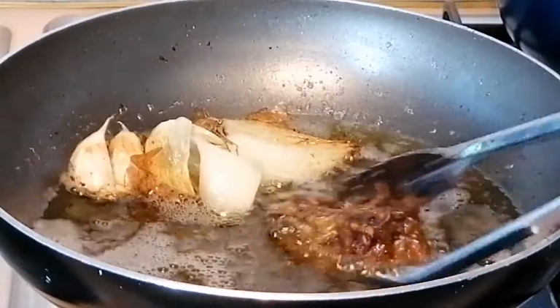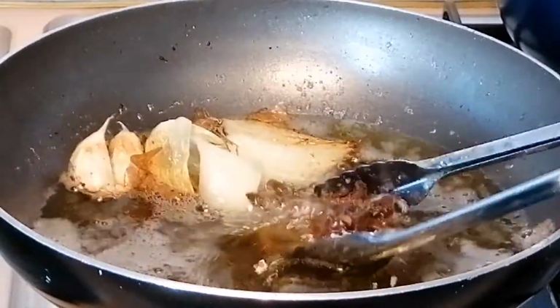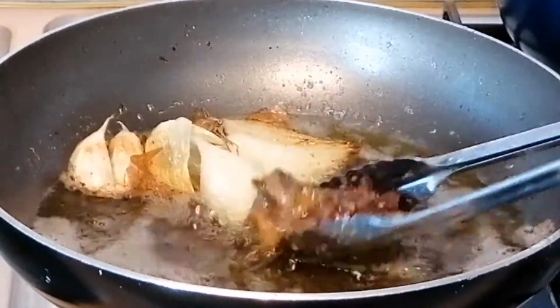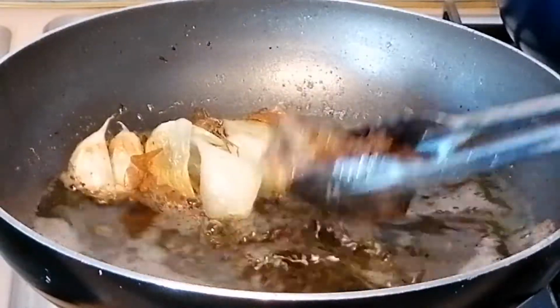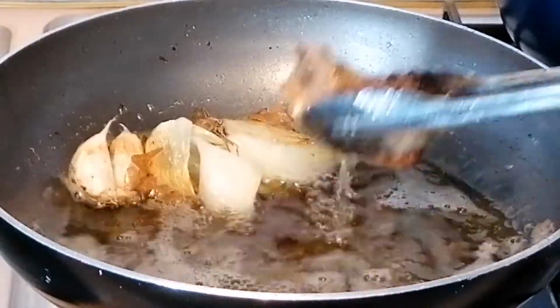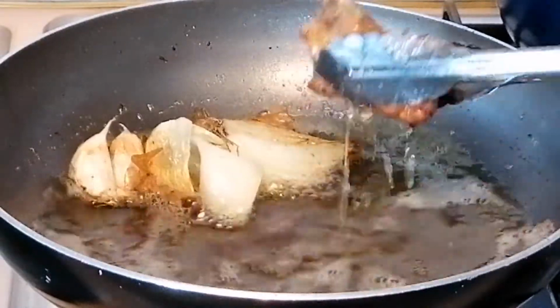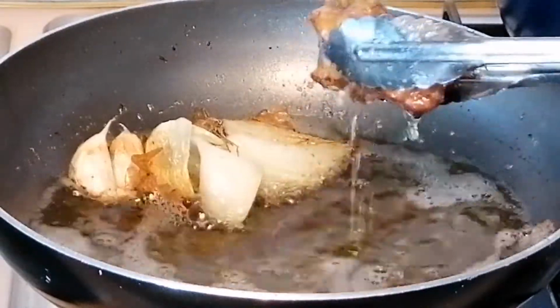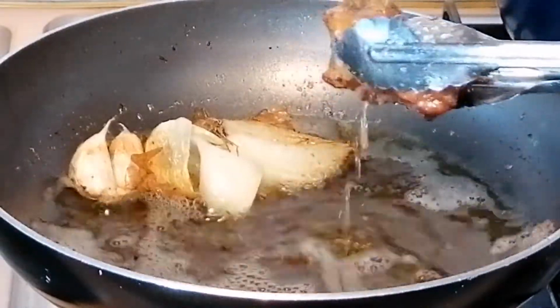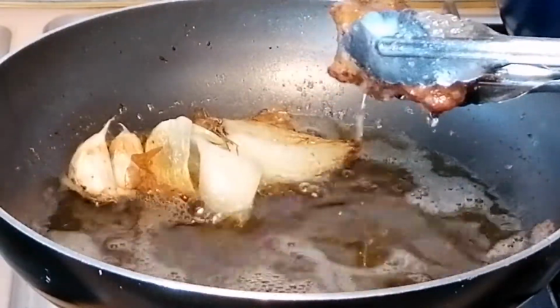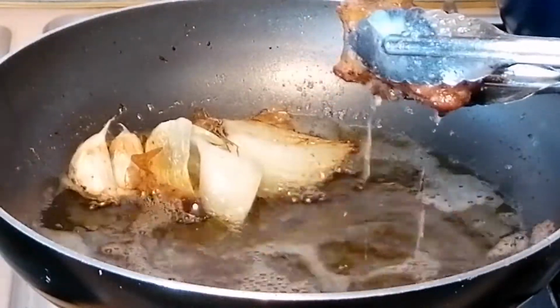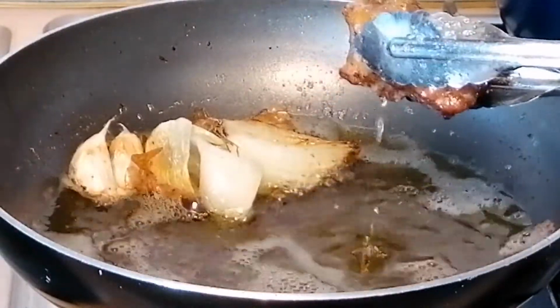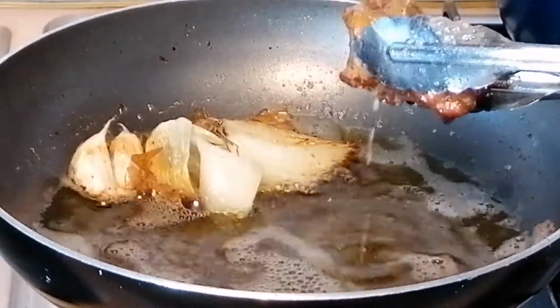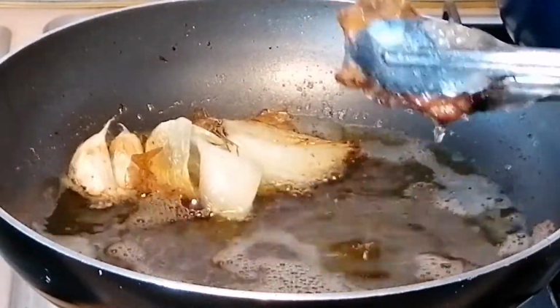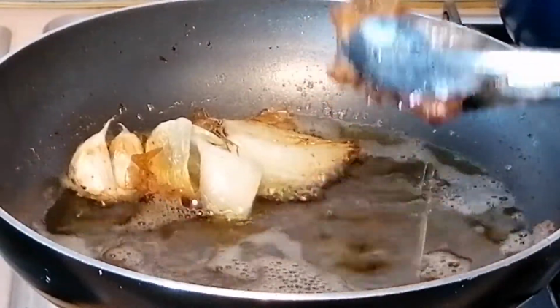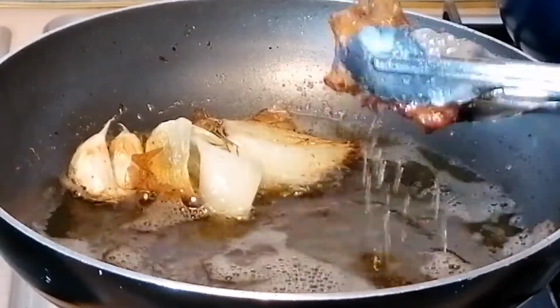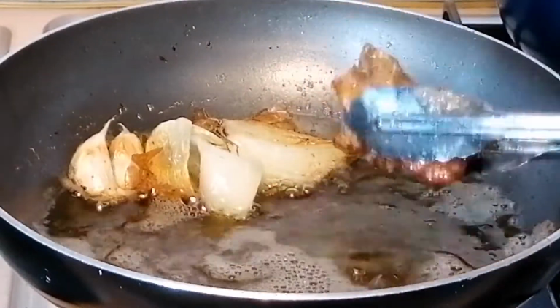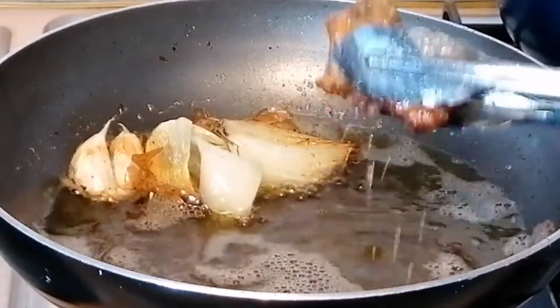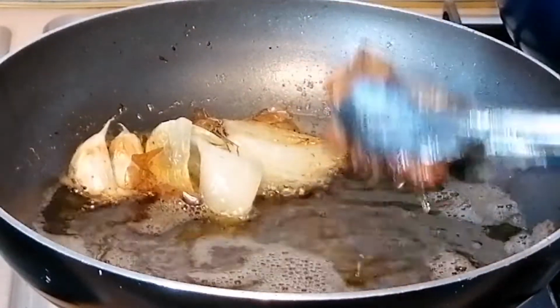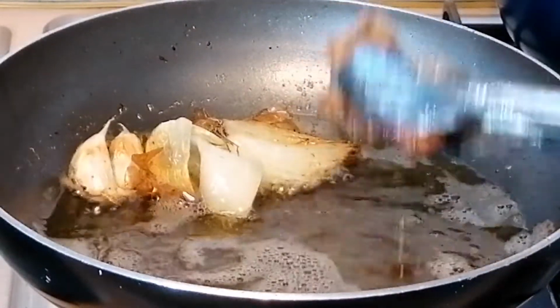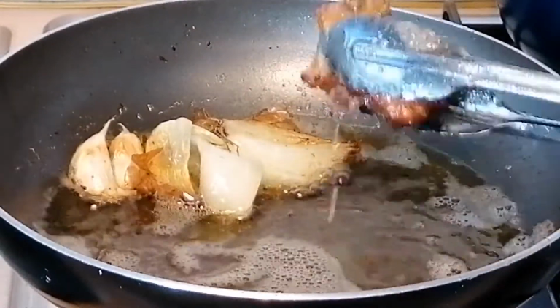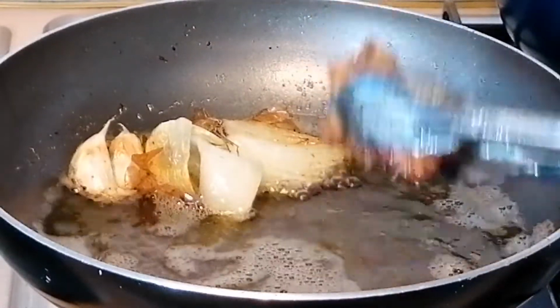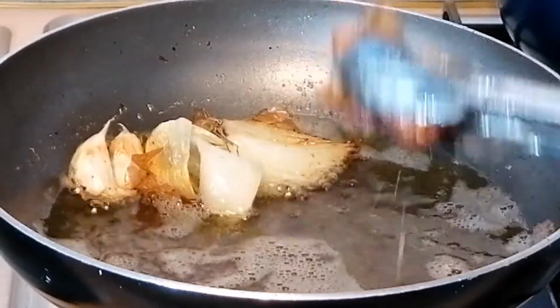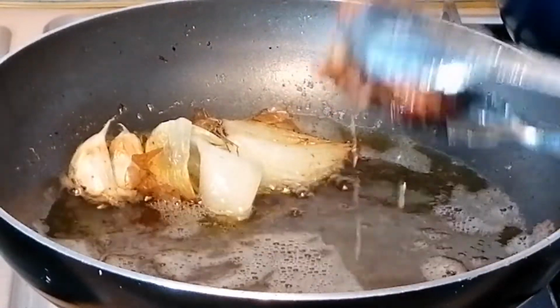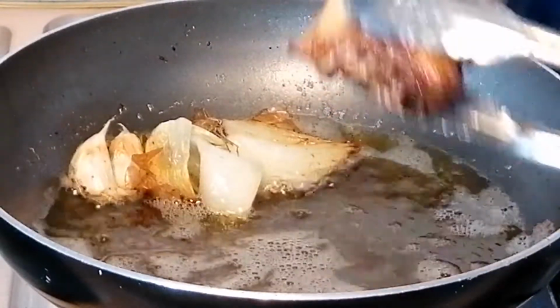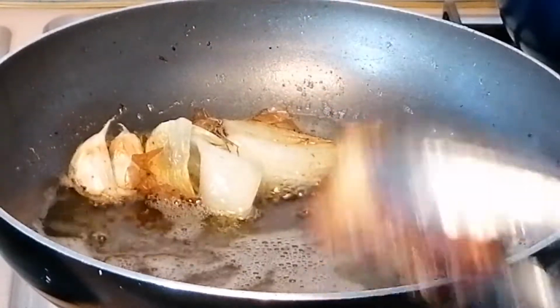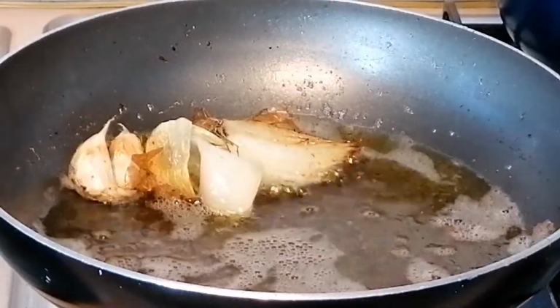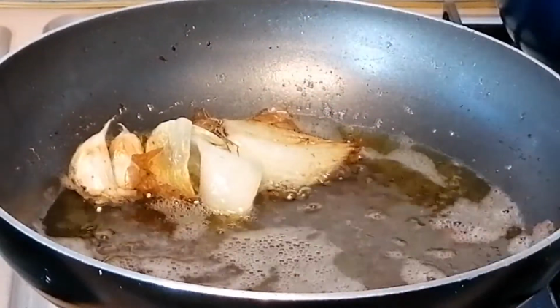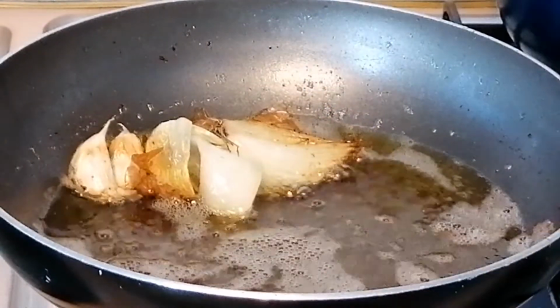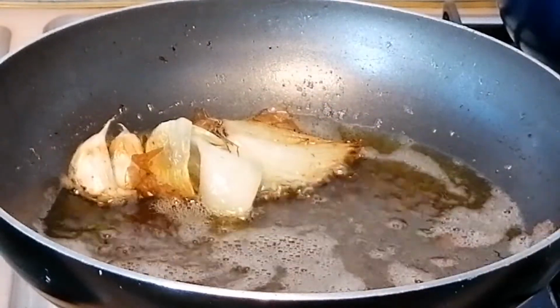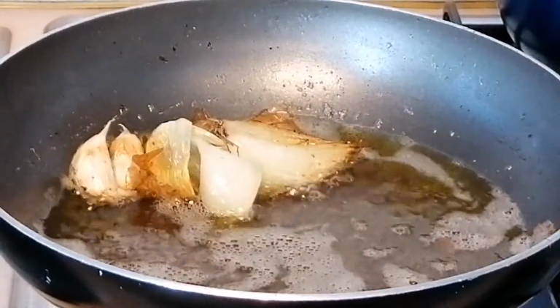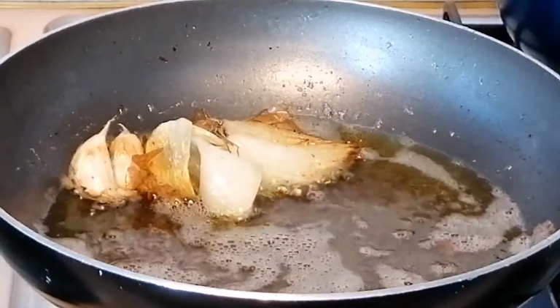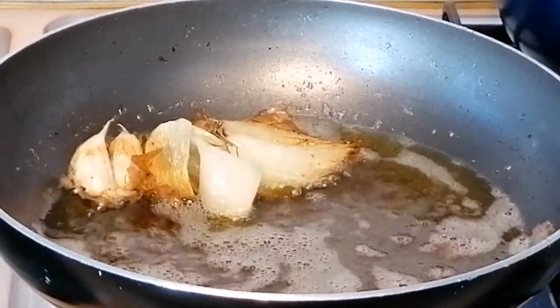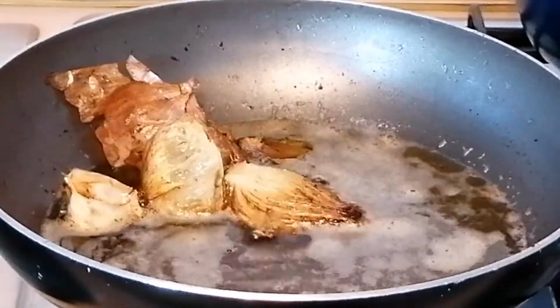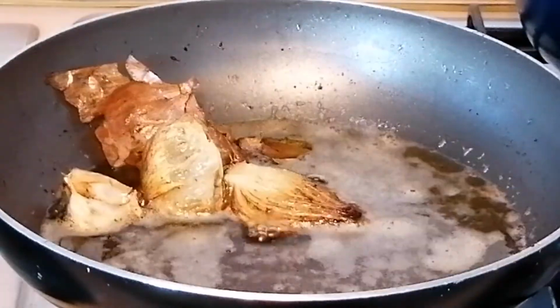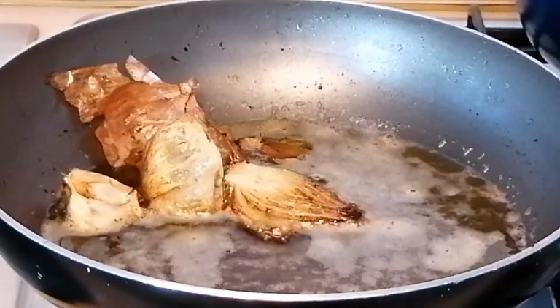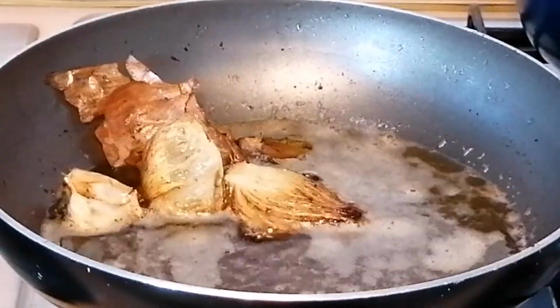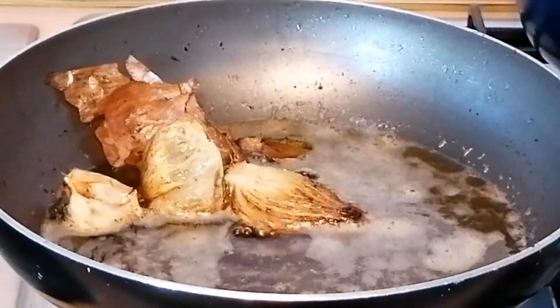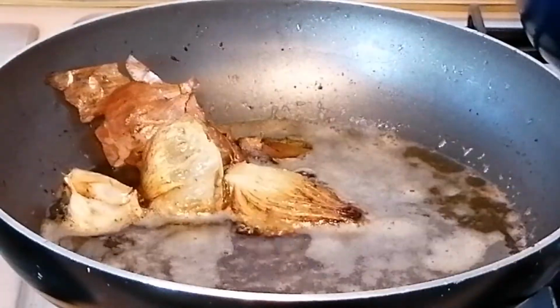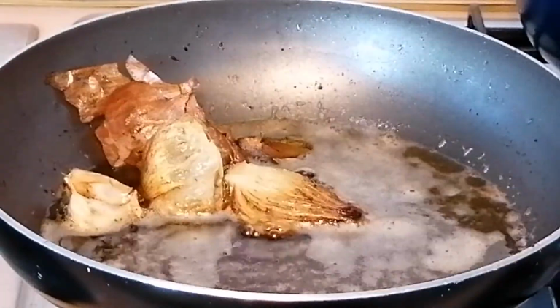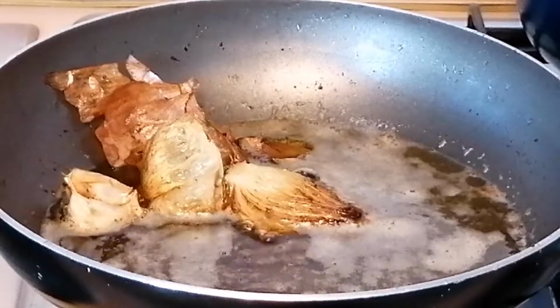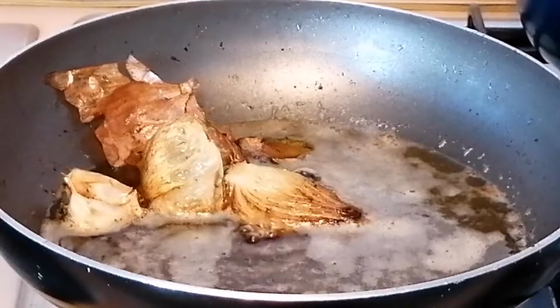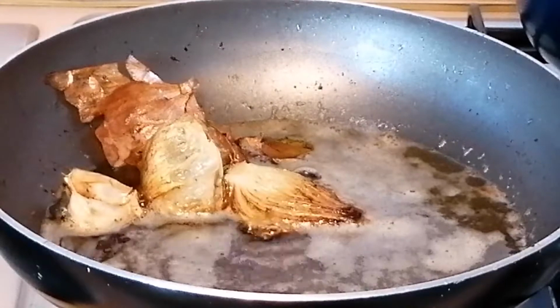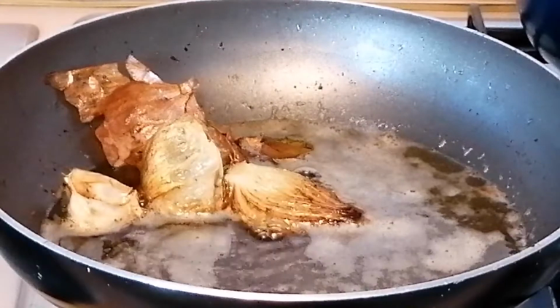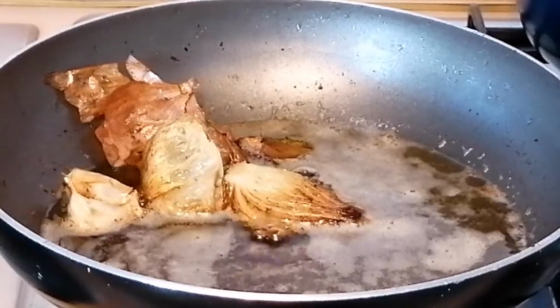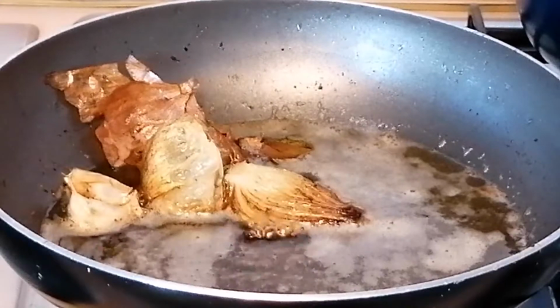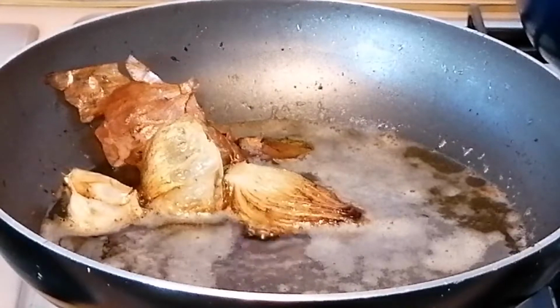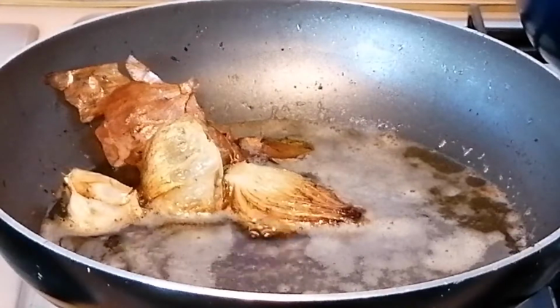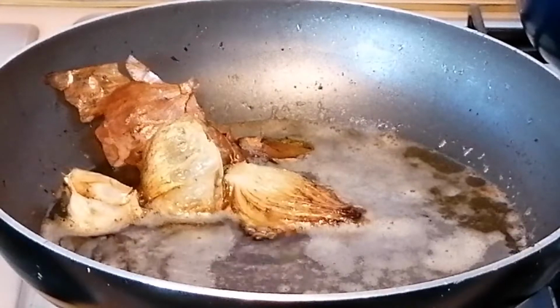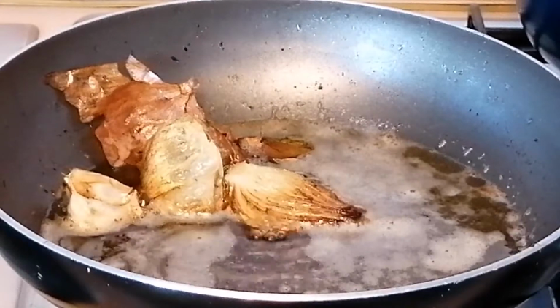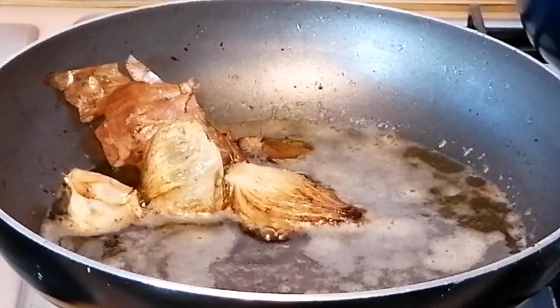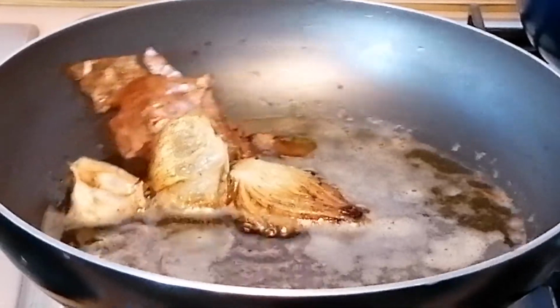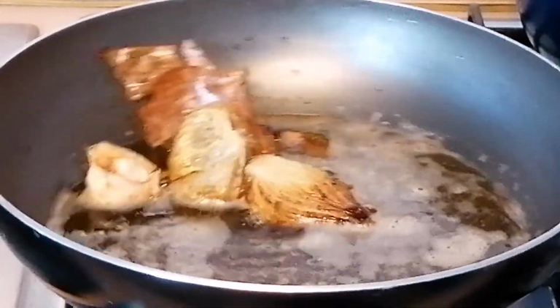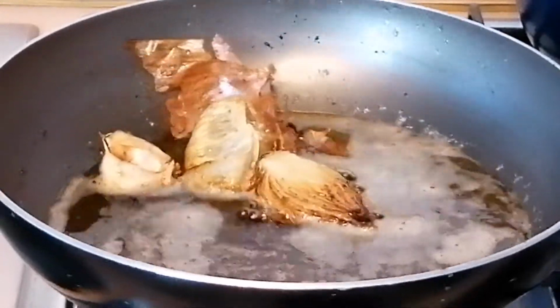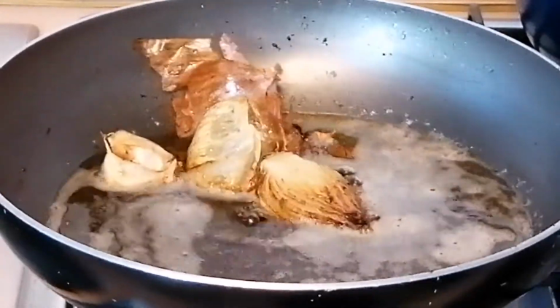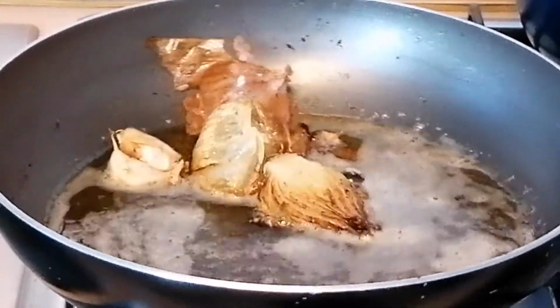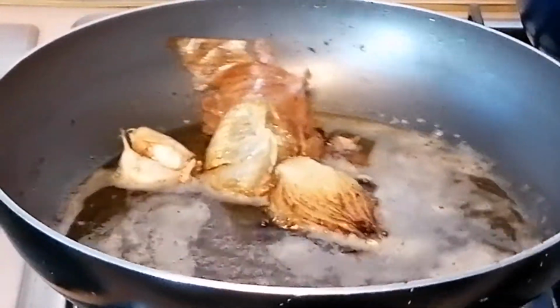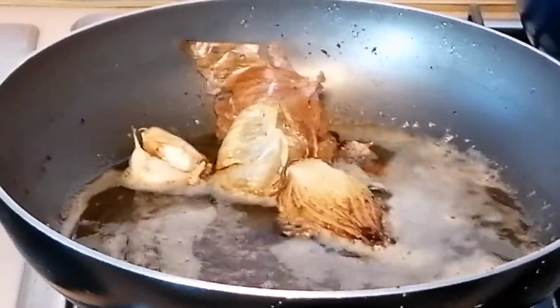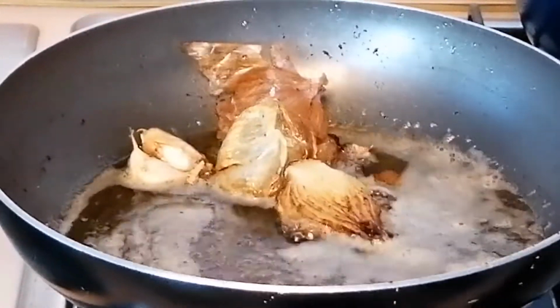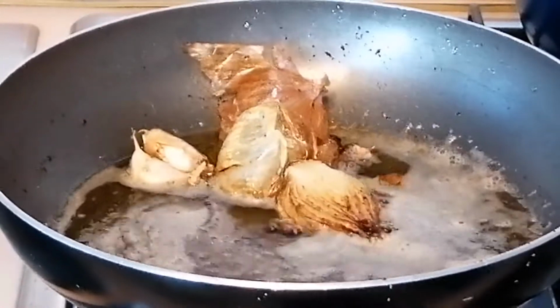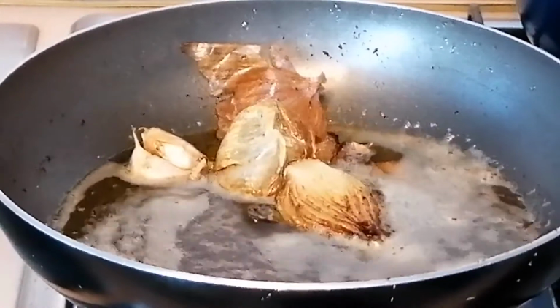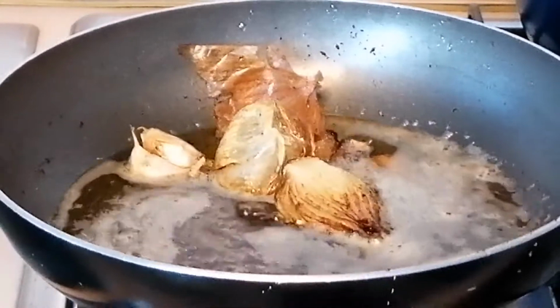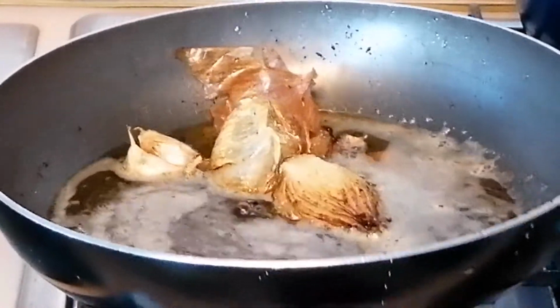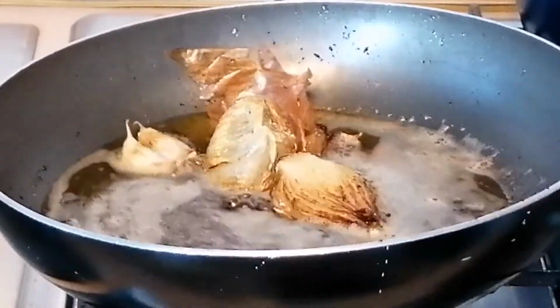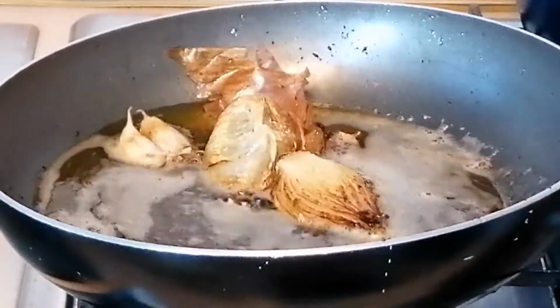I'll go ahead and take them out of the oil and set aside. I've just fried half of the chicken and I will leave the other half unfried.